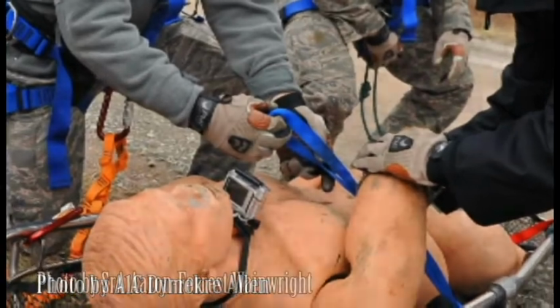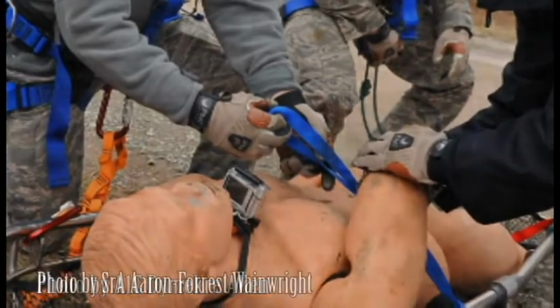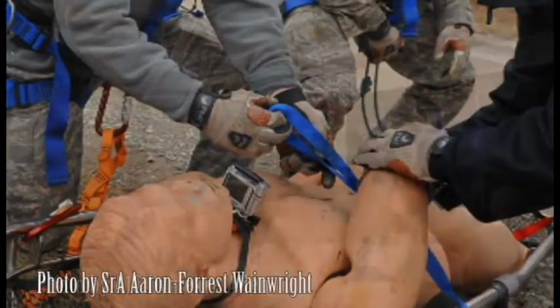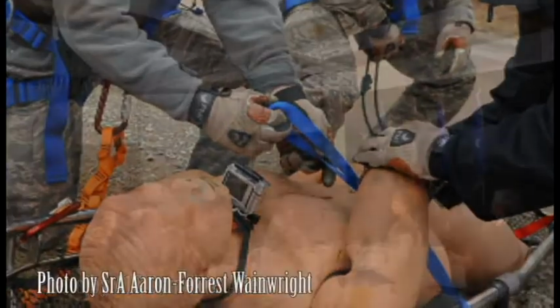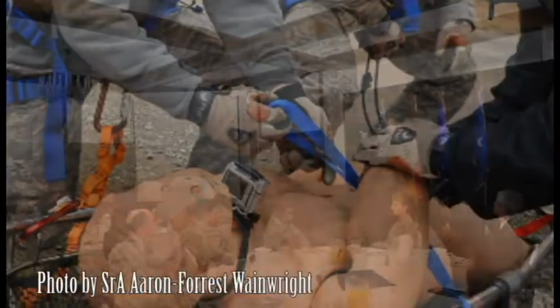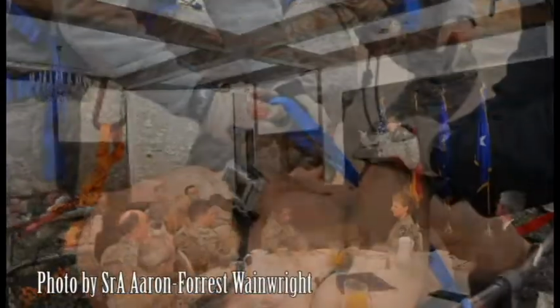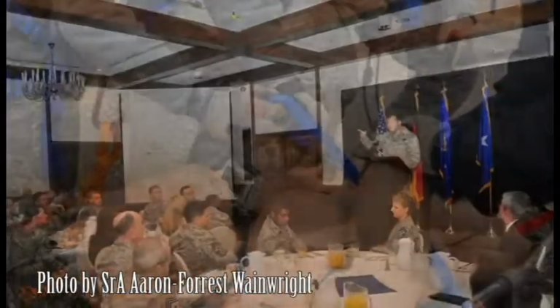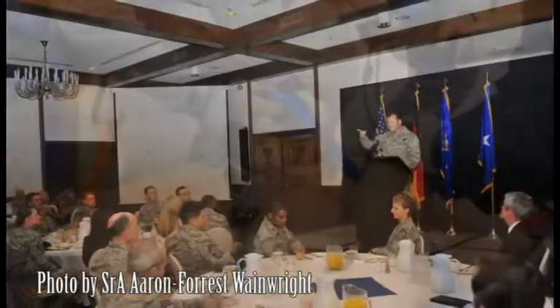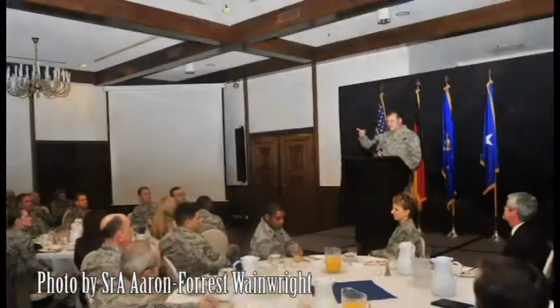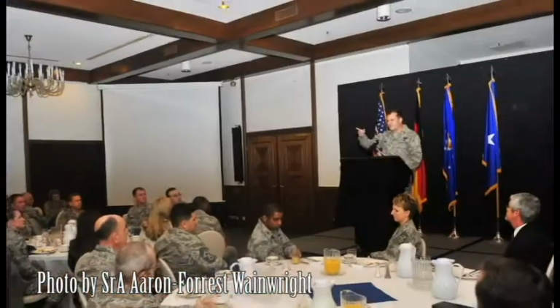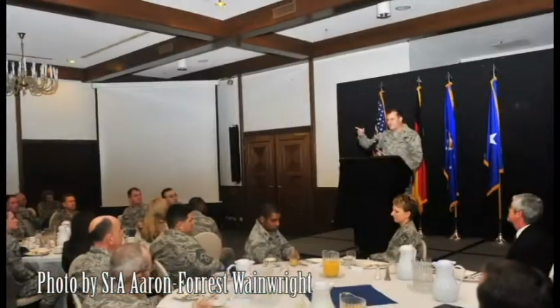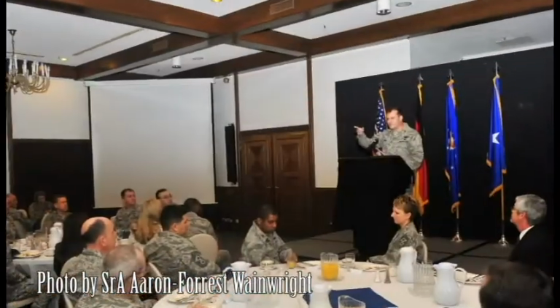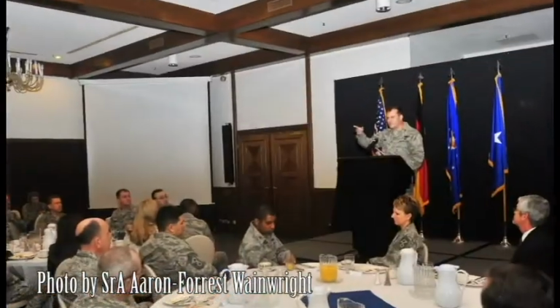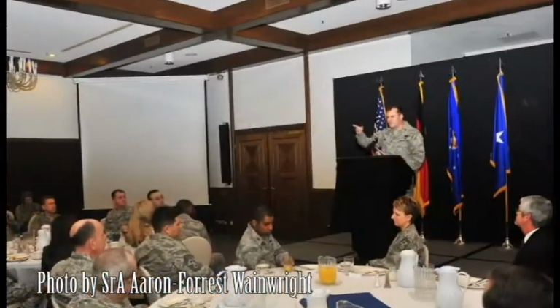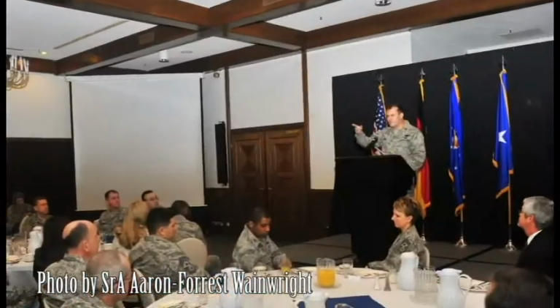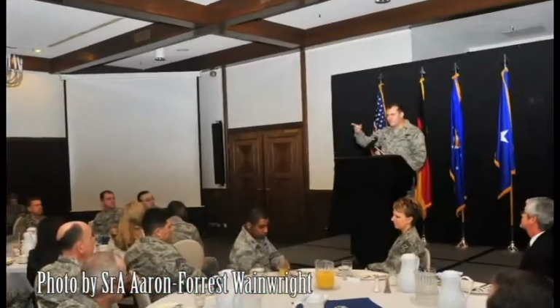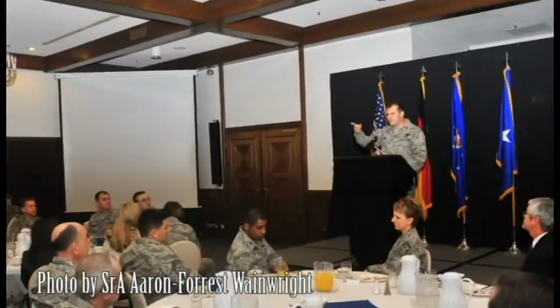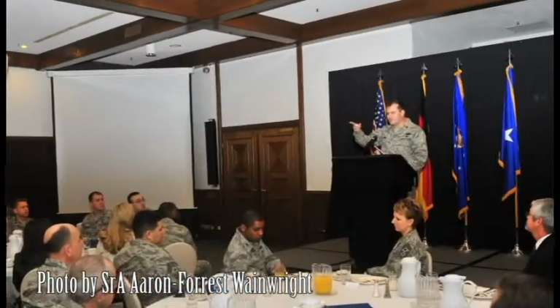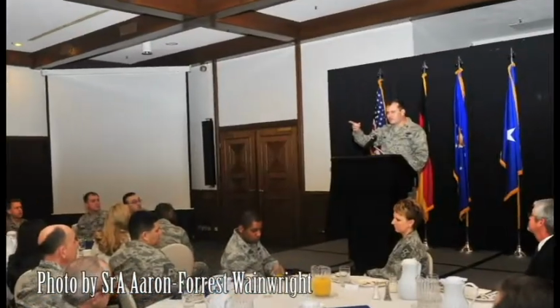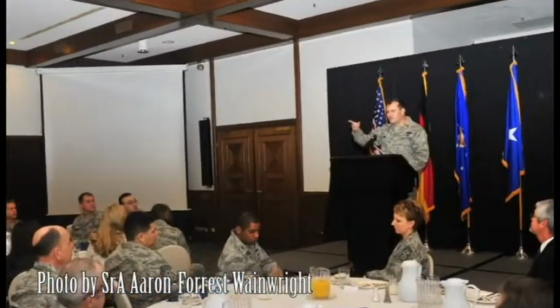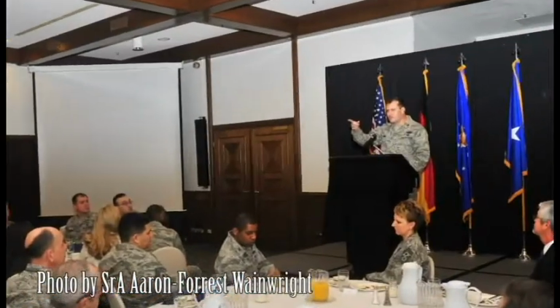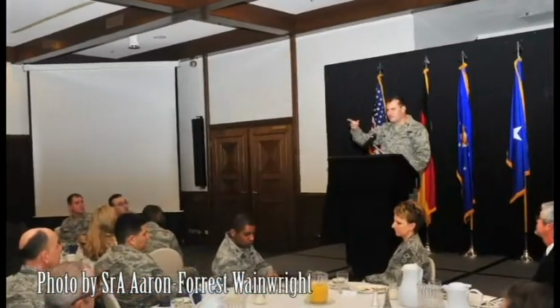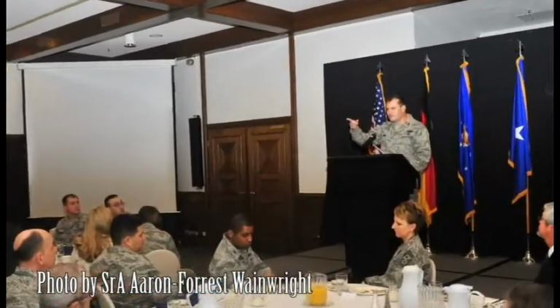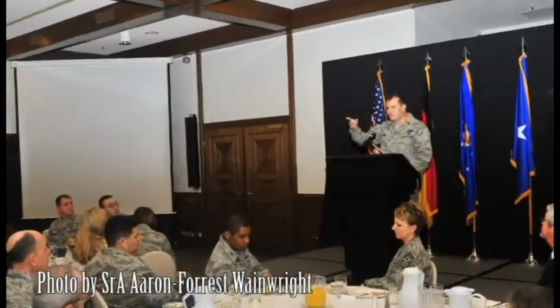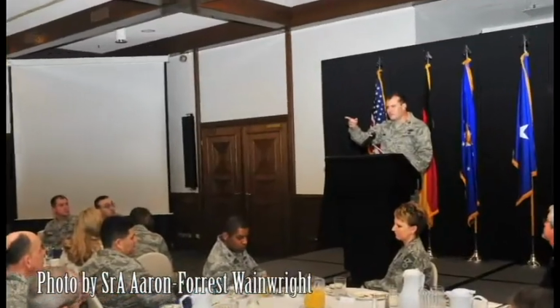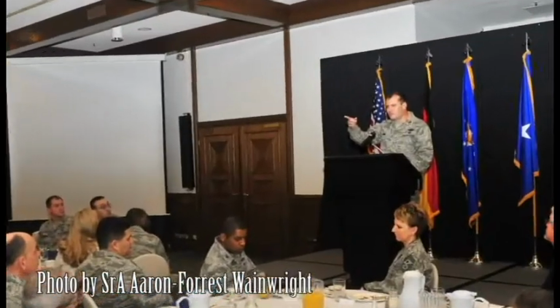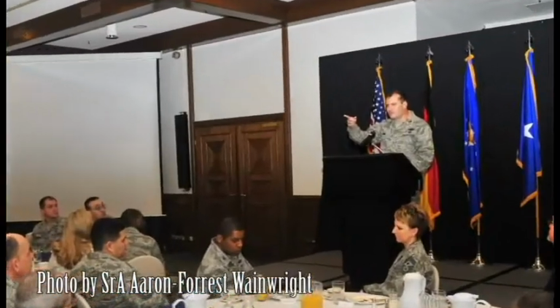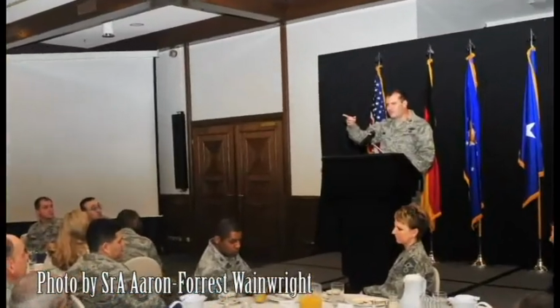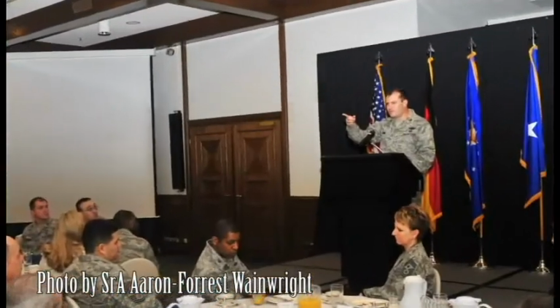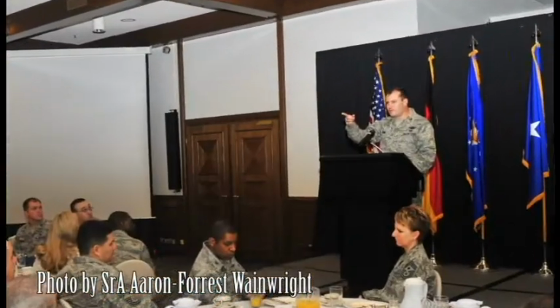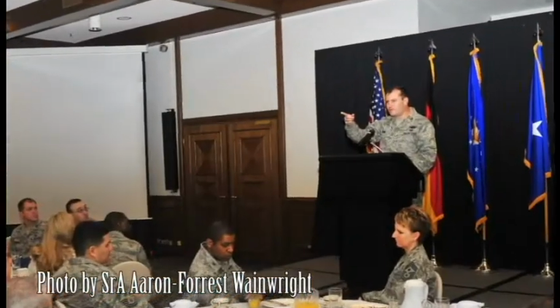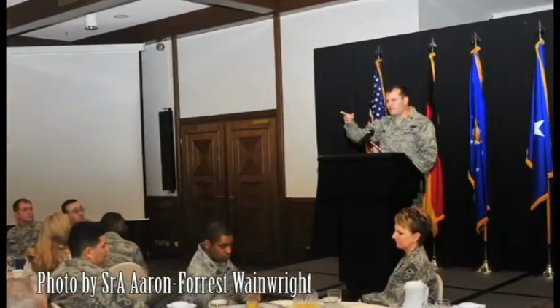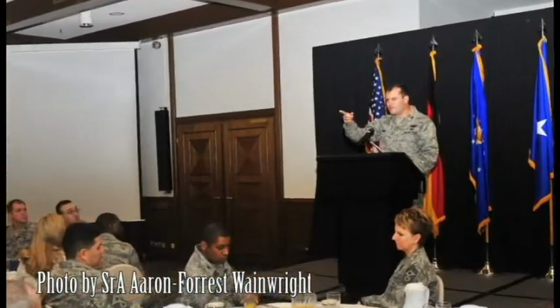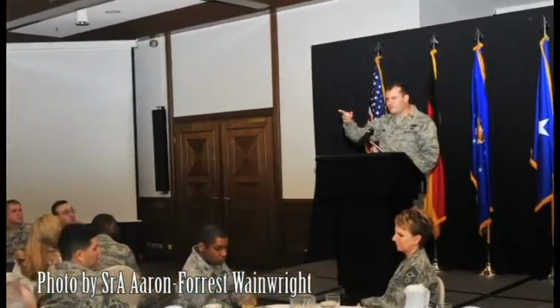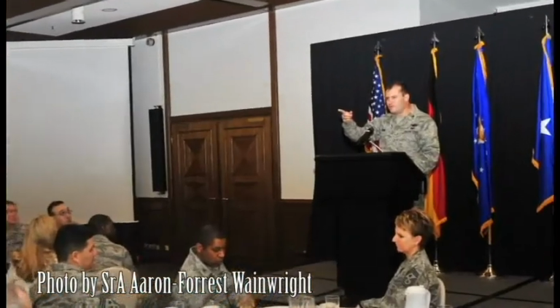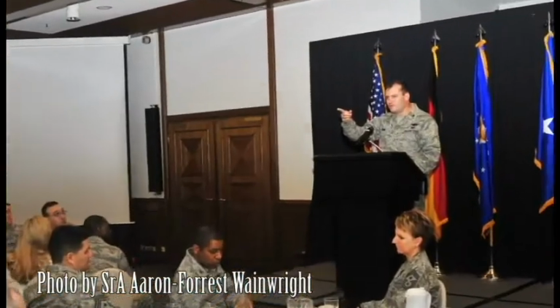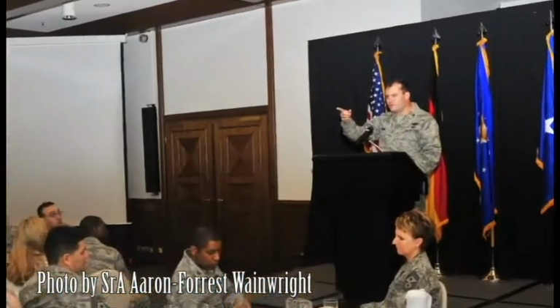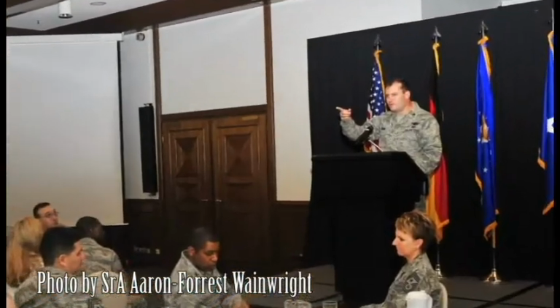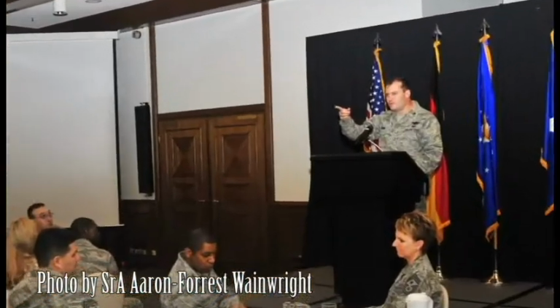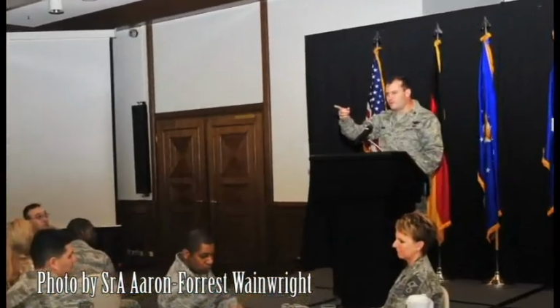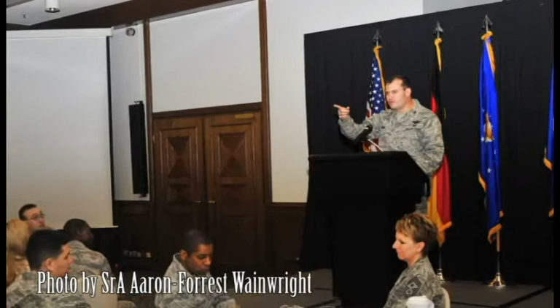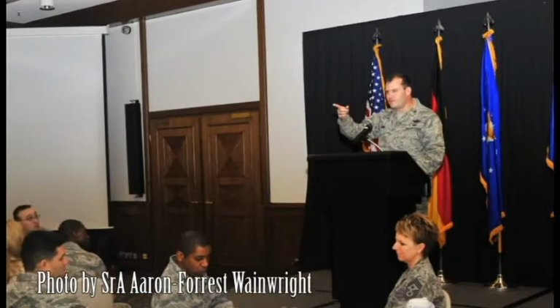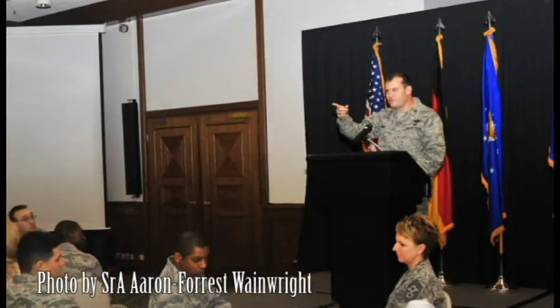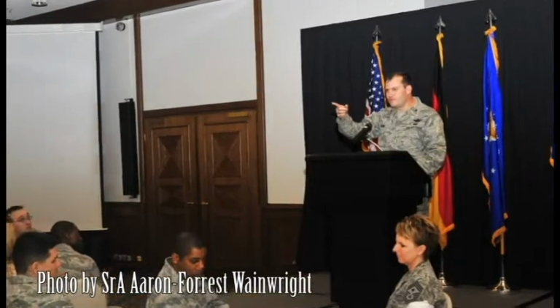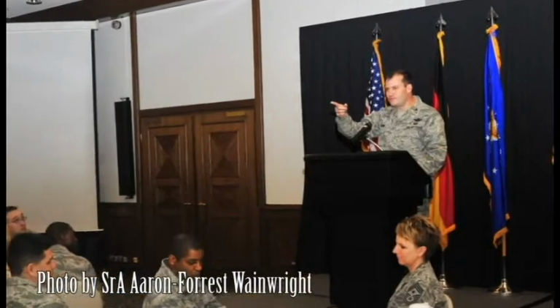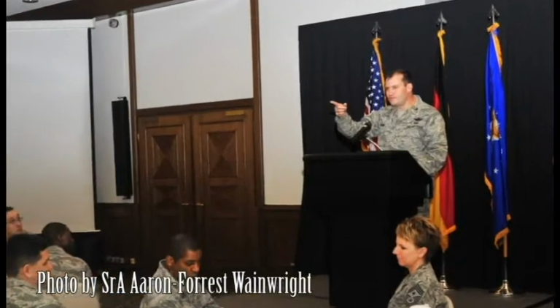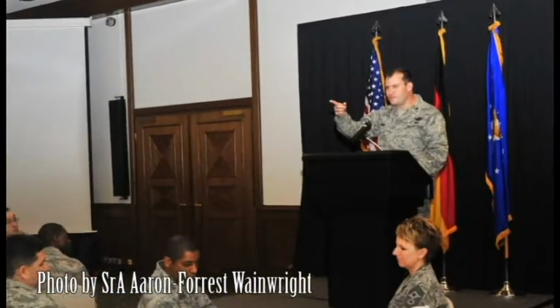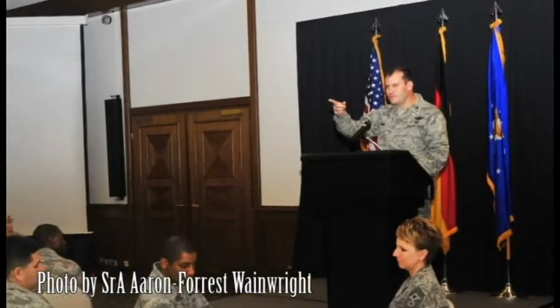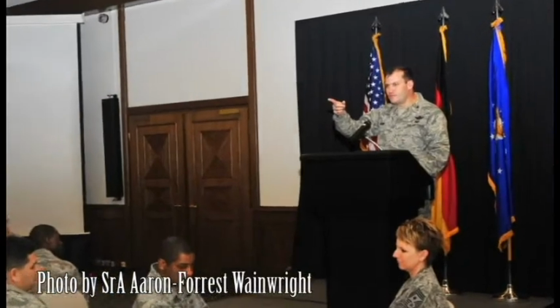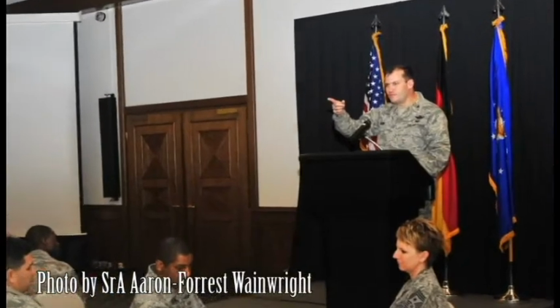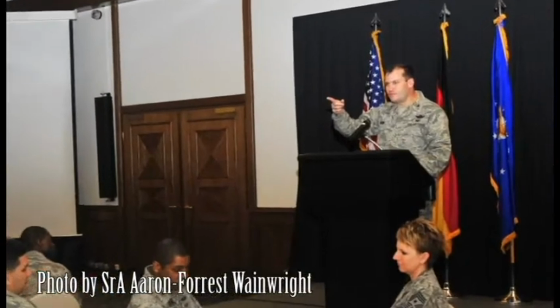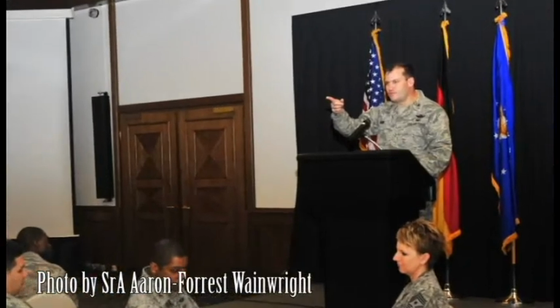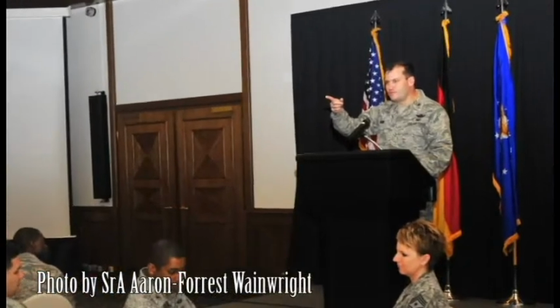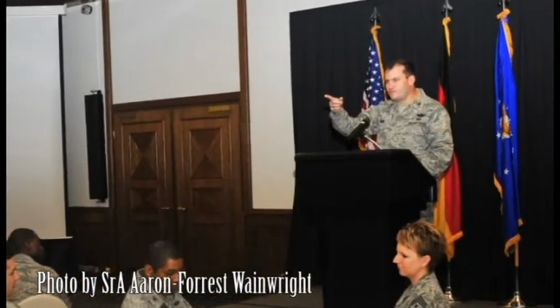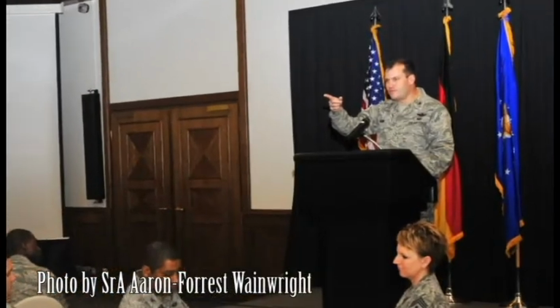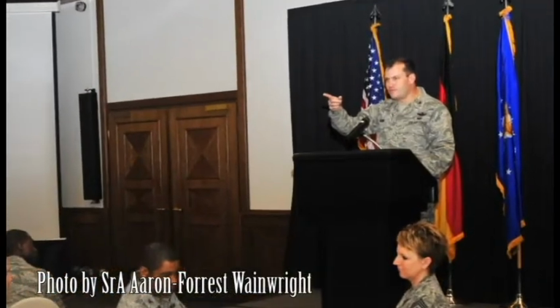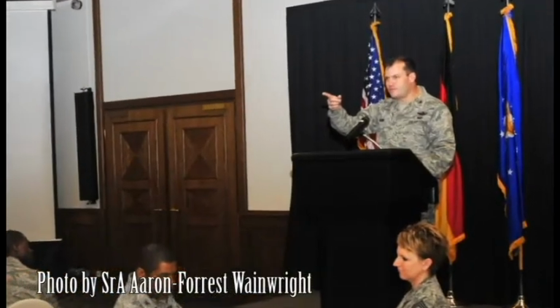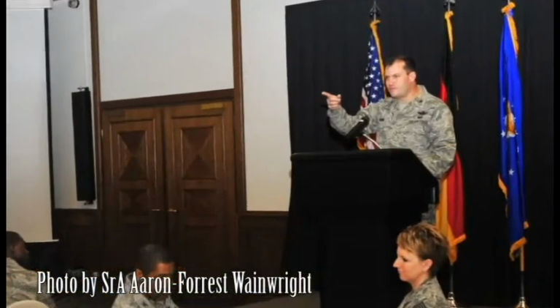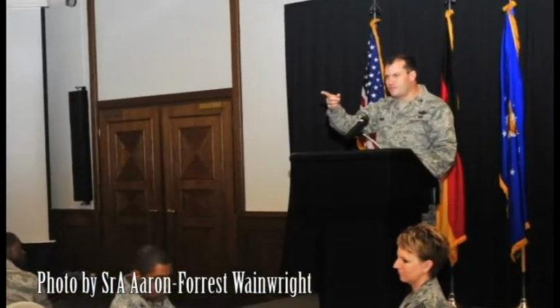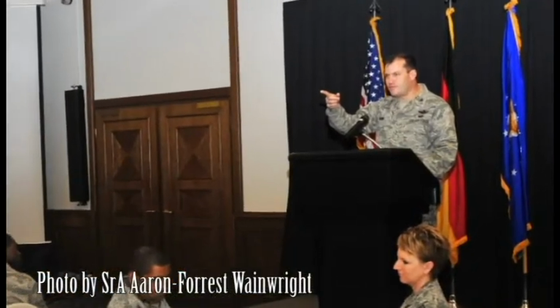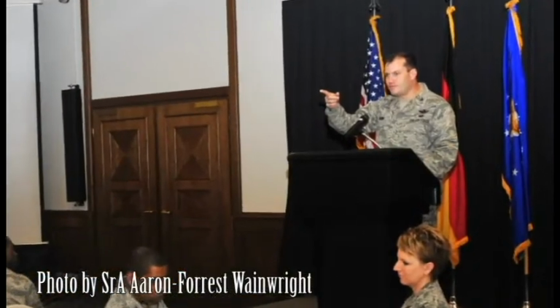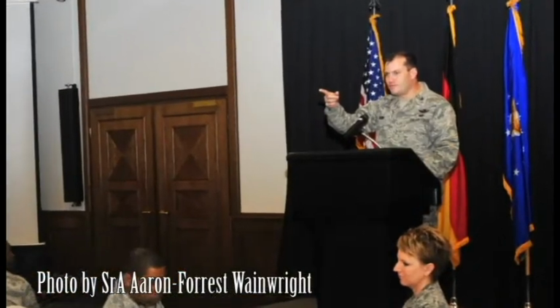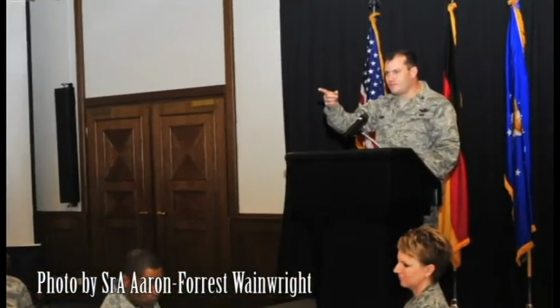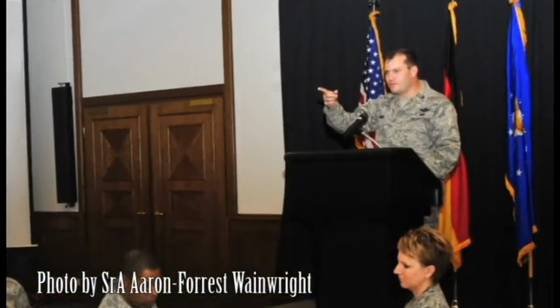In this photo, Colonel Kenneth Bibb, 86th Airlift Wing Vice Commander, delivers a speech during the Air Force Aid Fund breakfast.